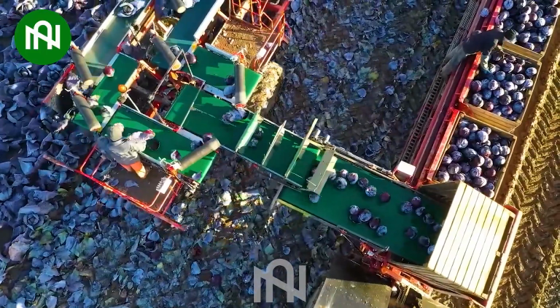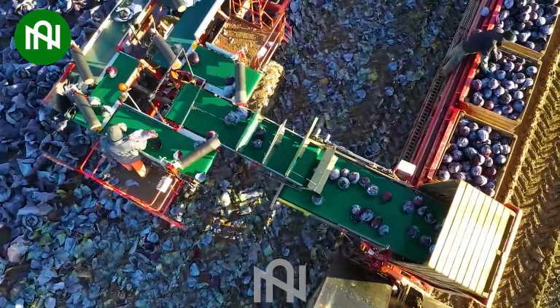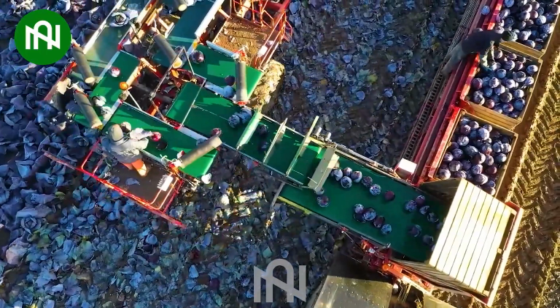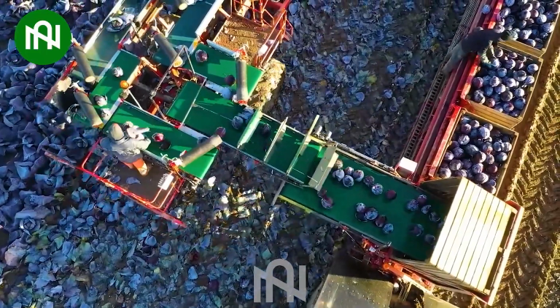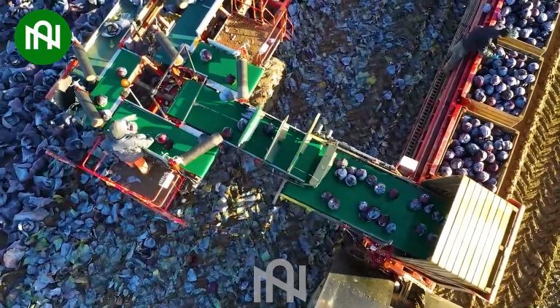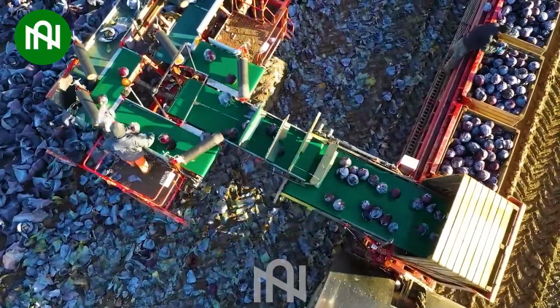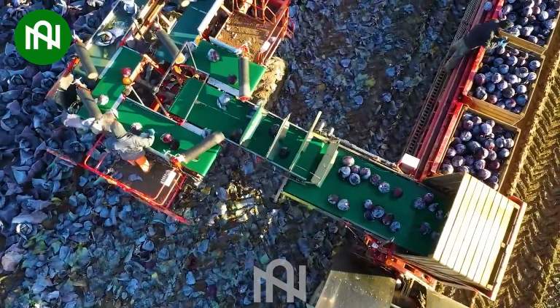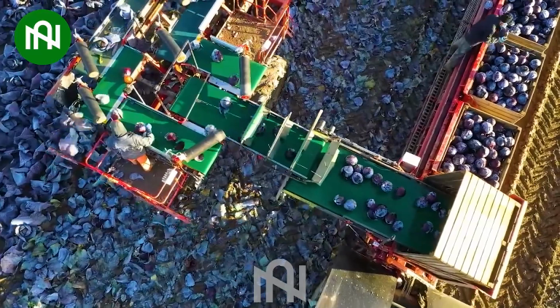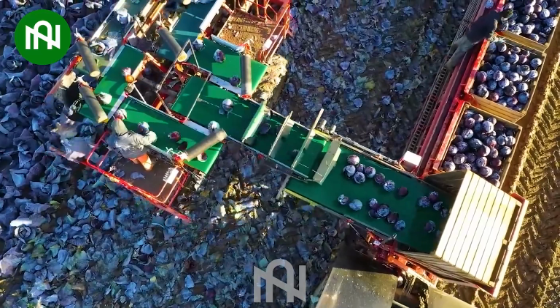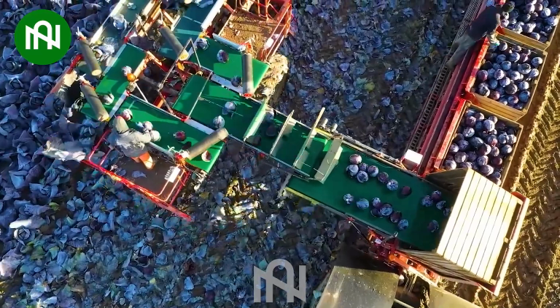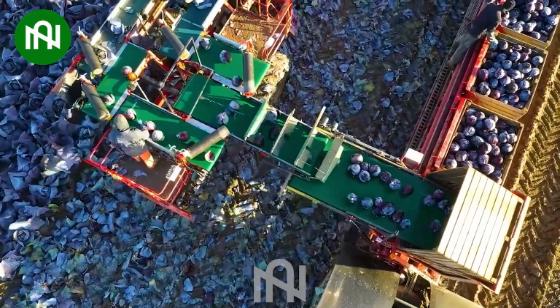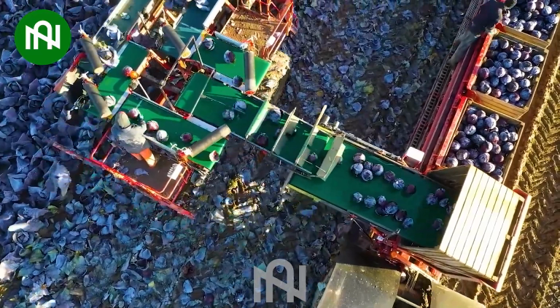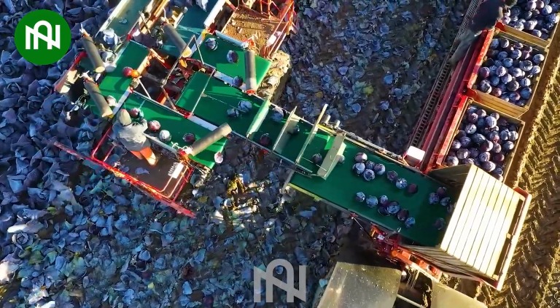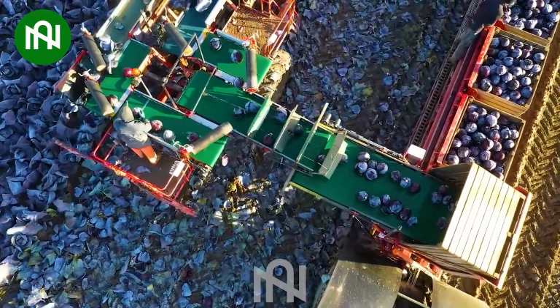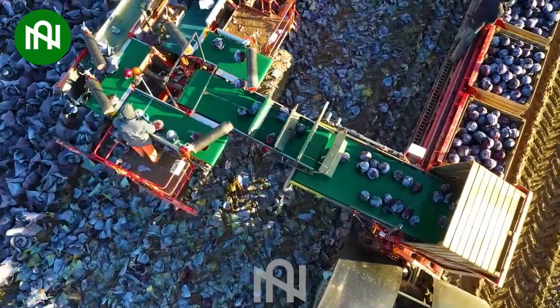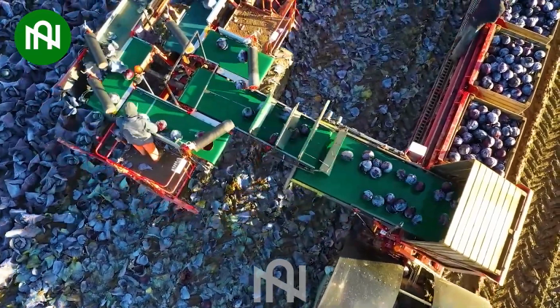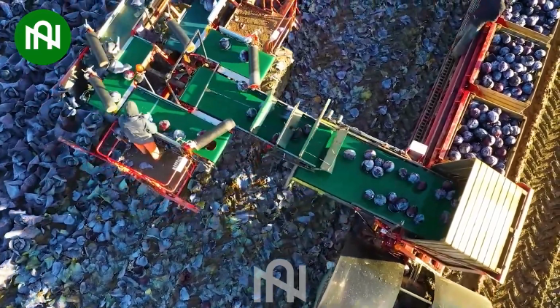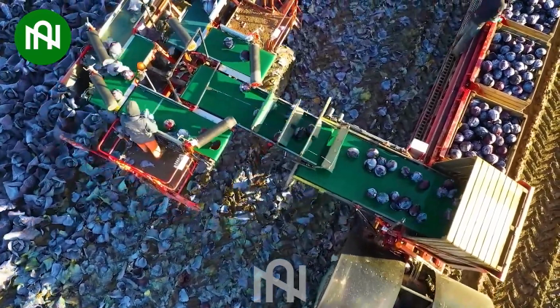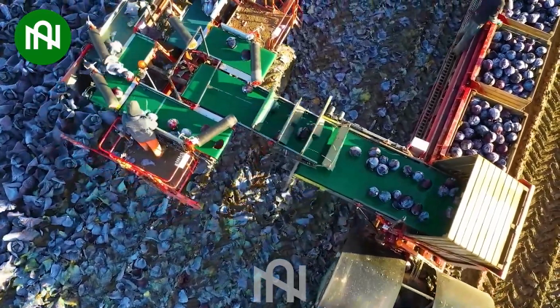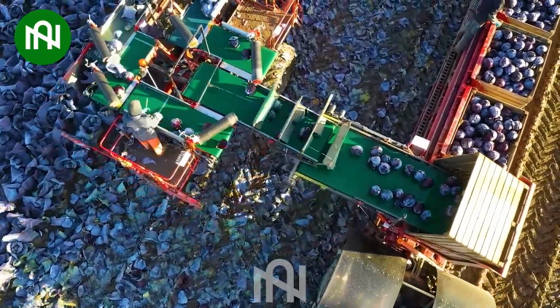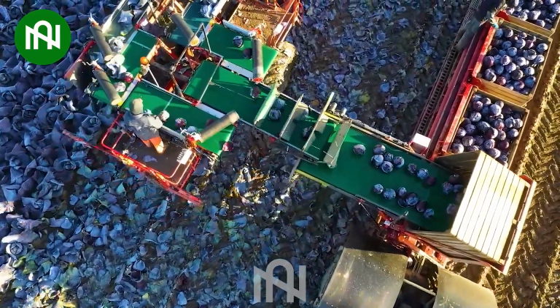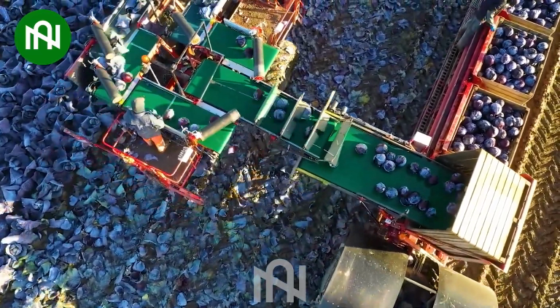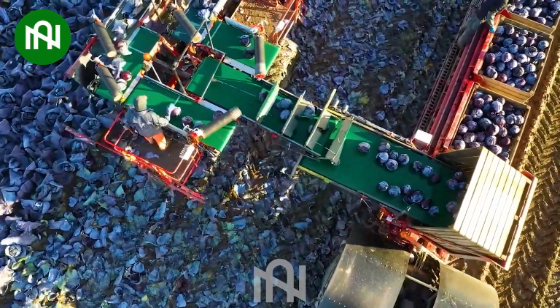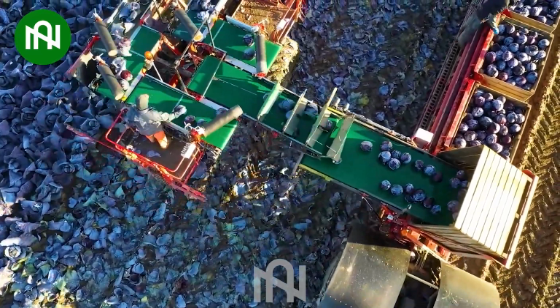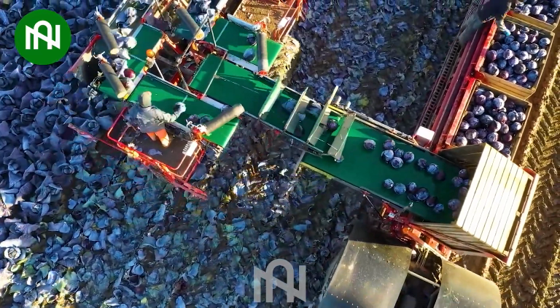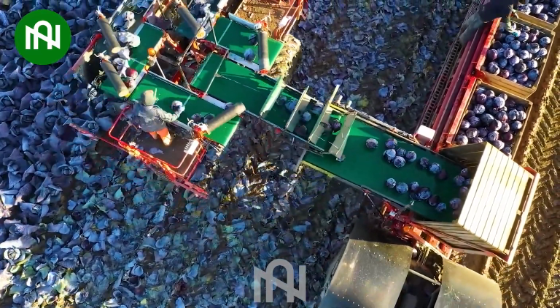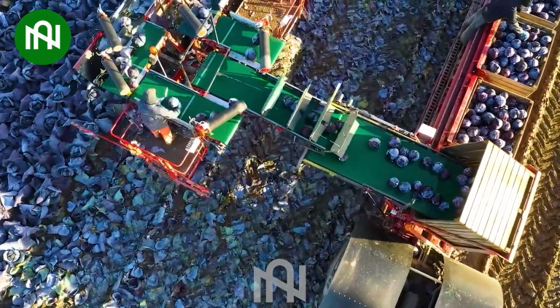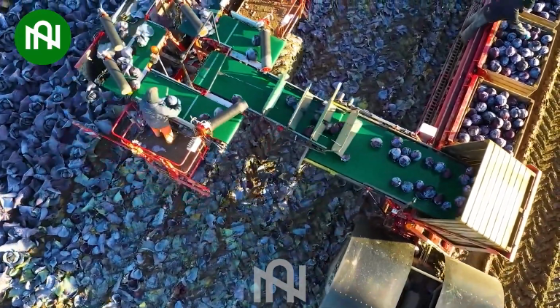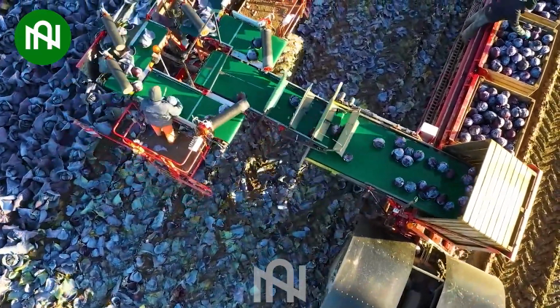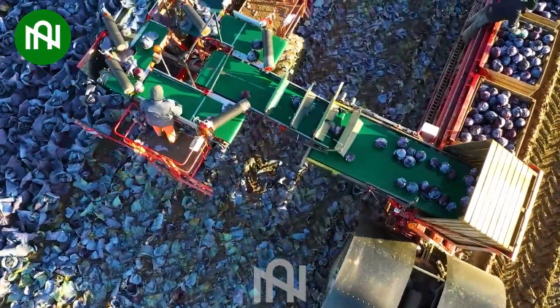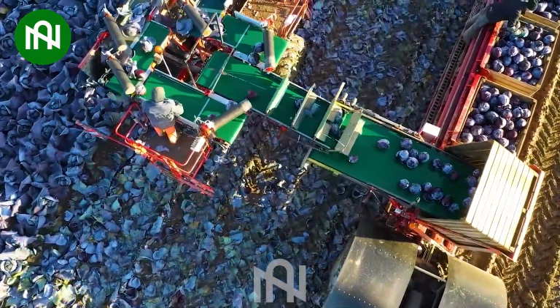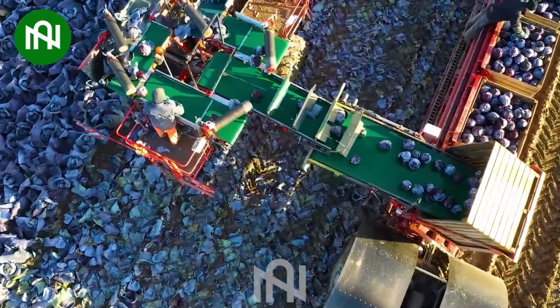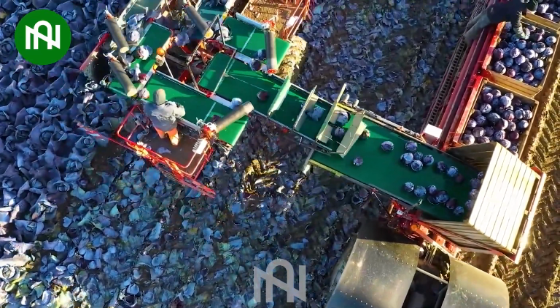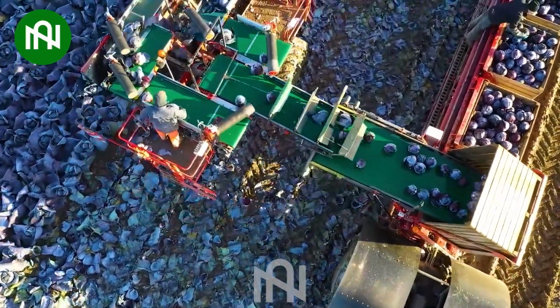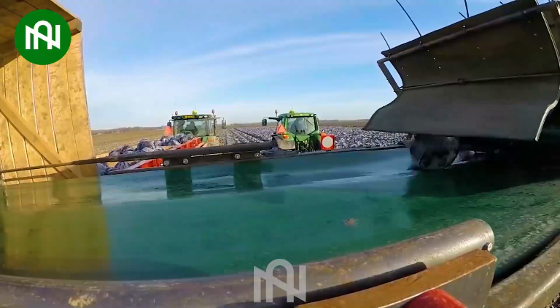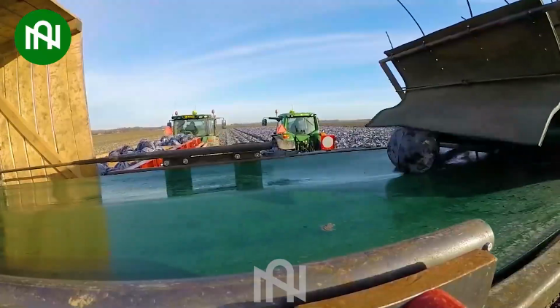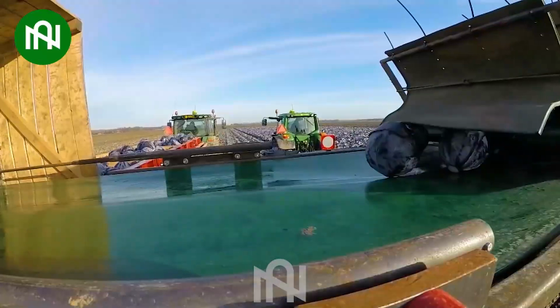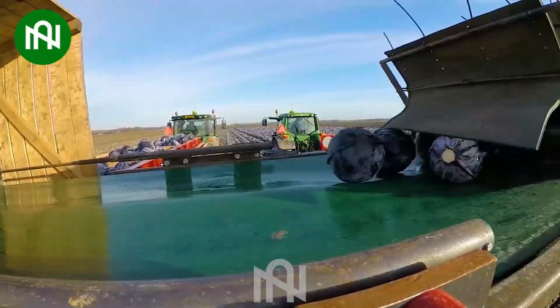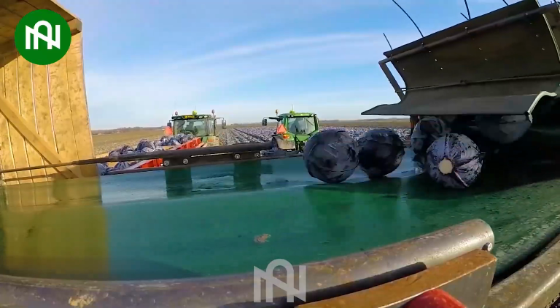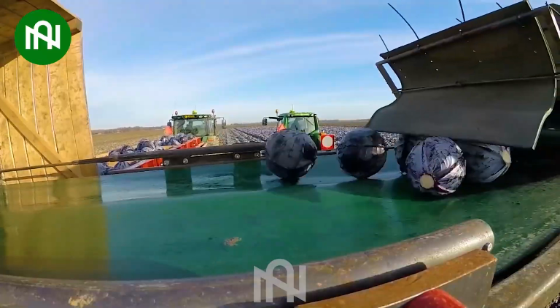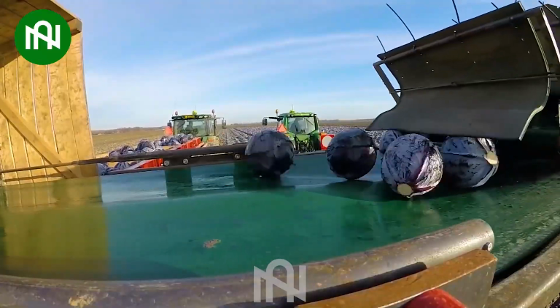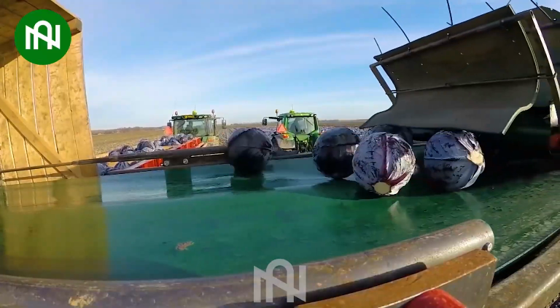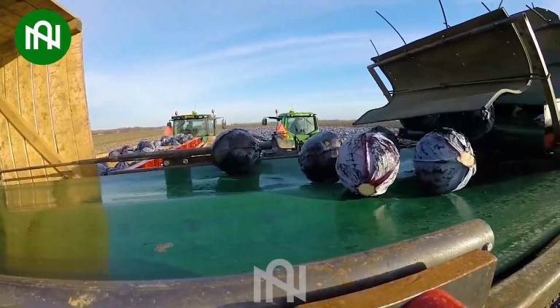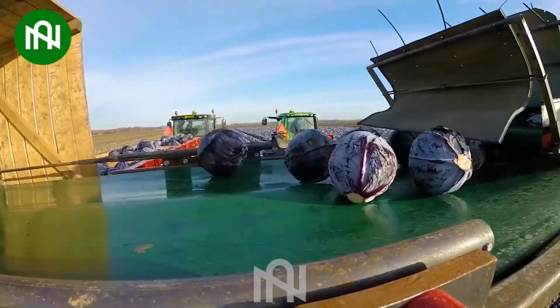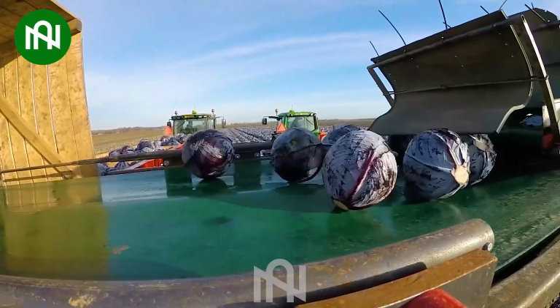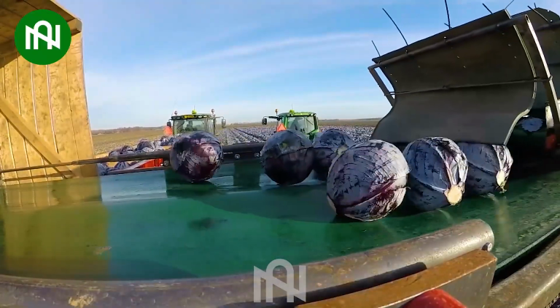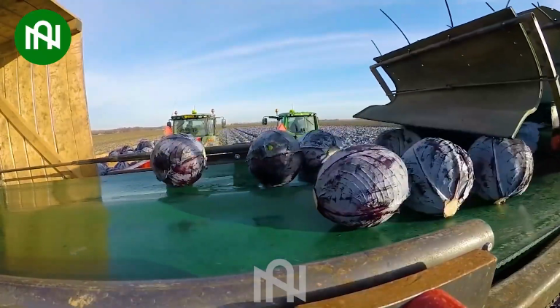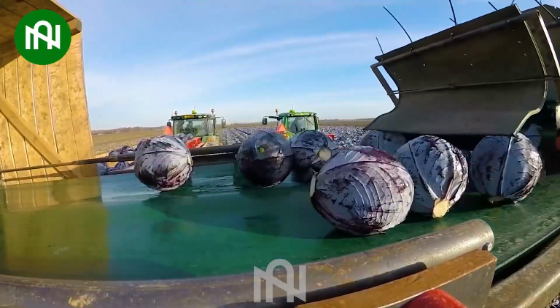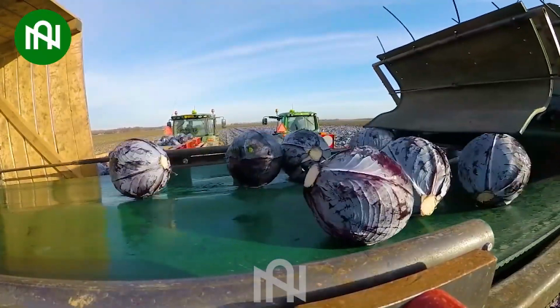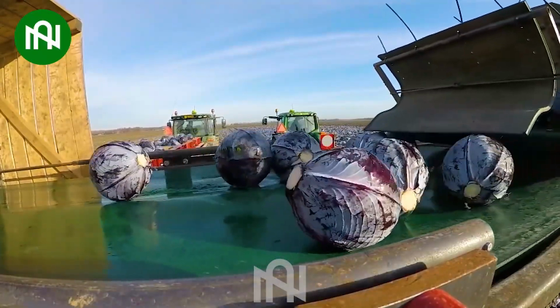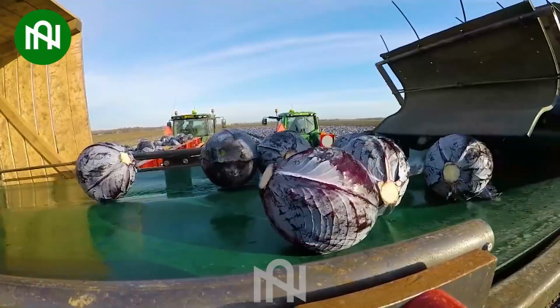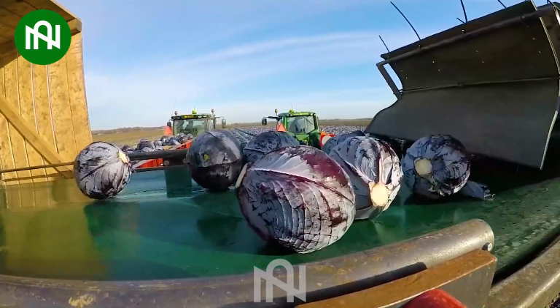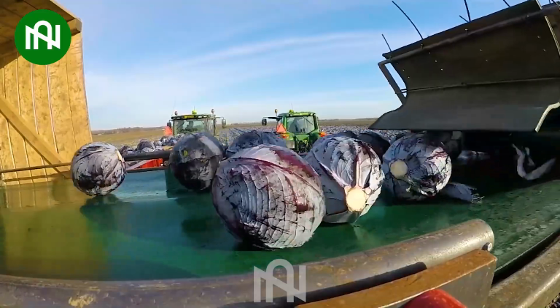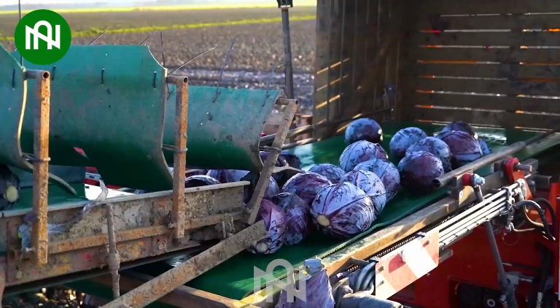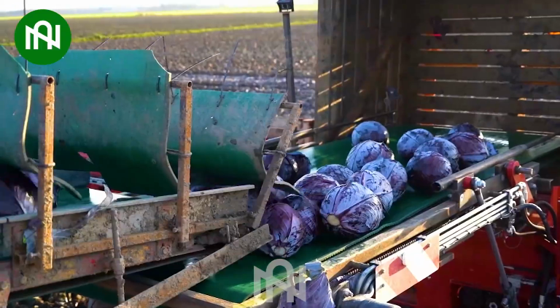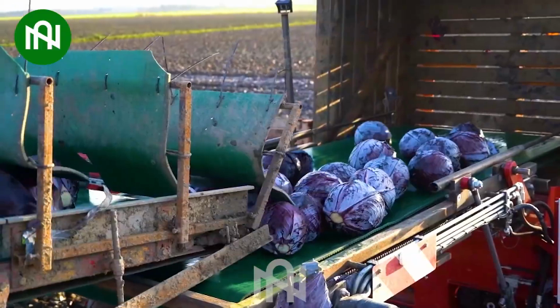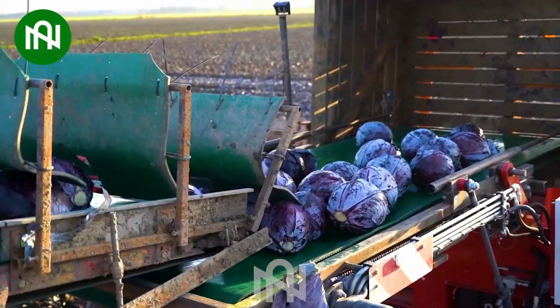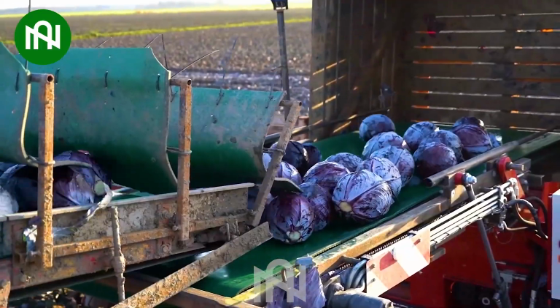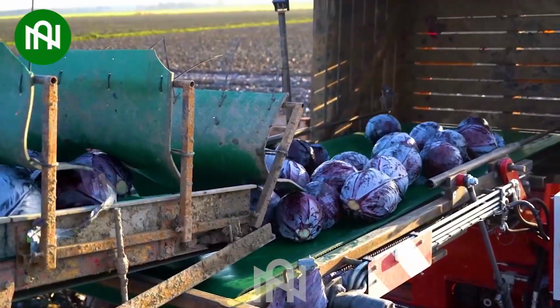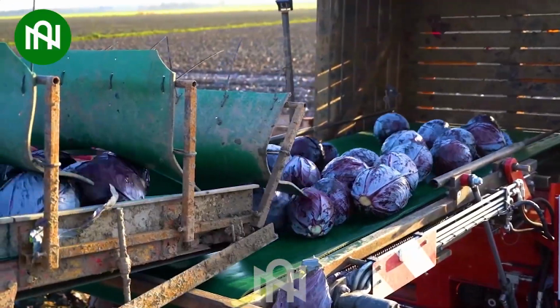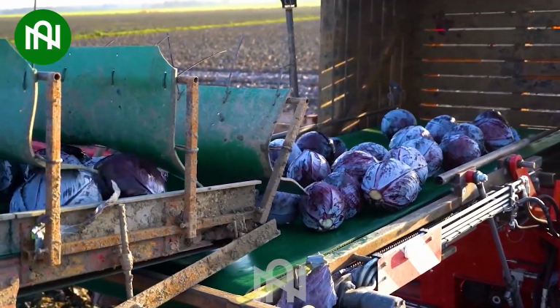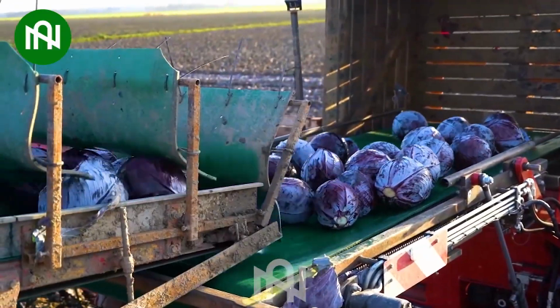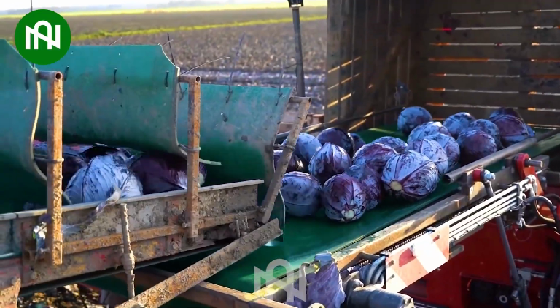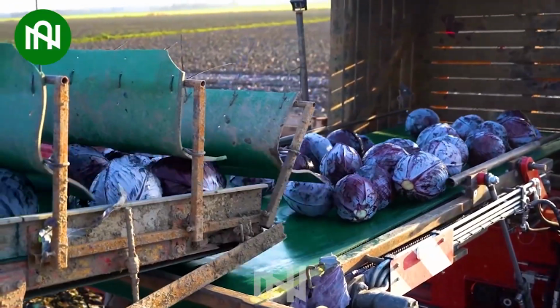The red cabbage harvester can harvest the equivalent of the work of 30 people at once, making it a perfect choice for farmers.